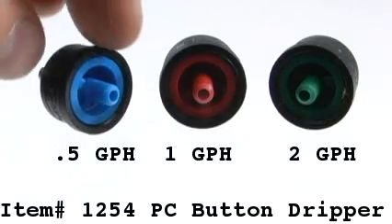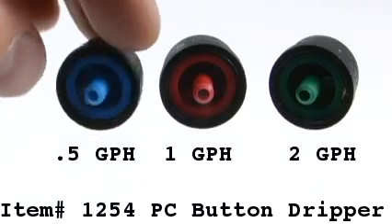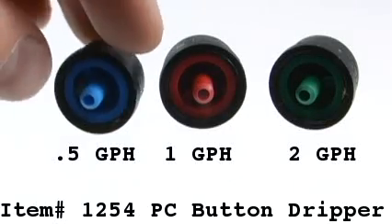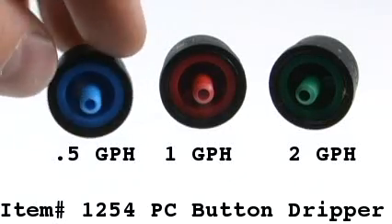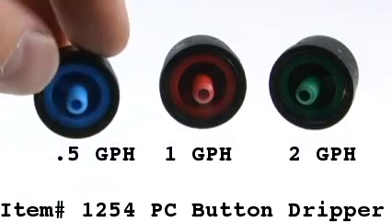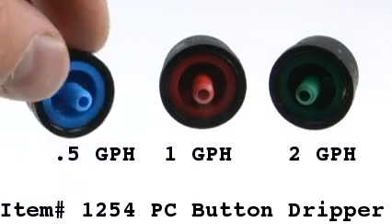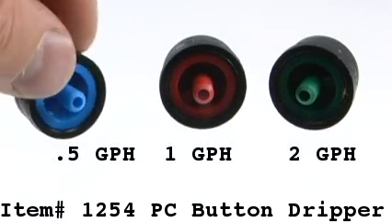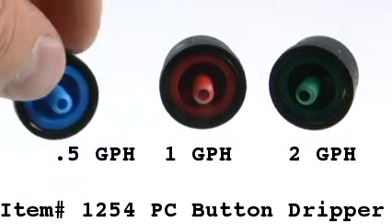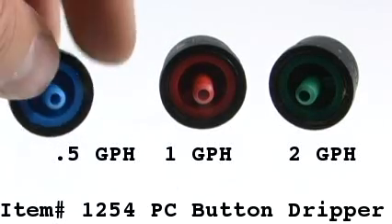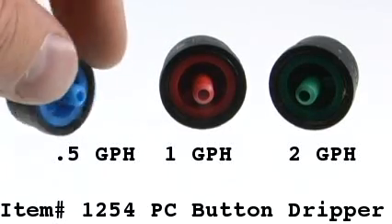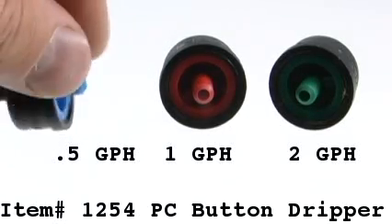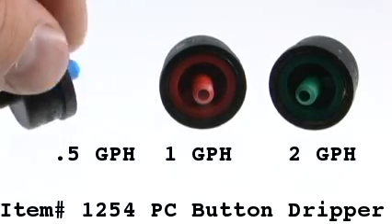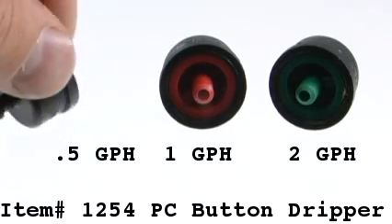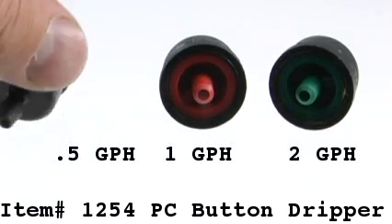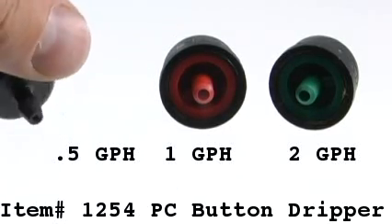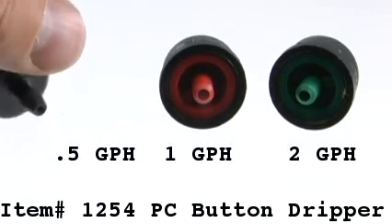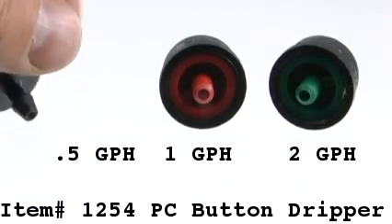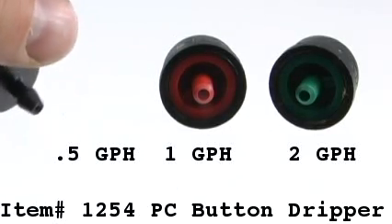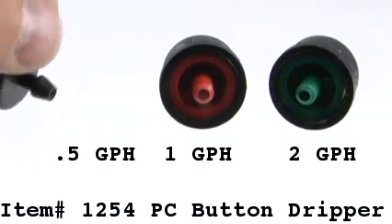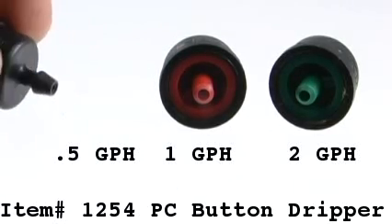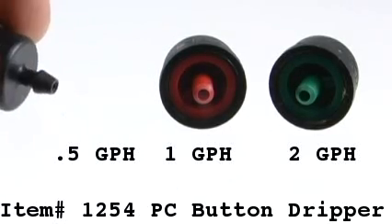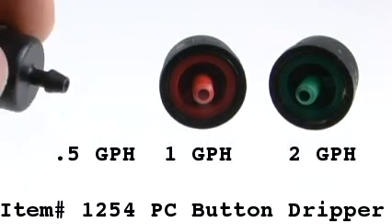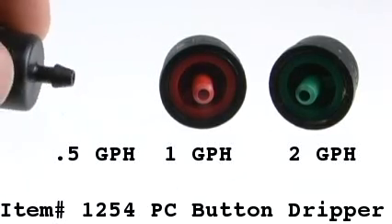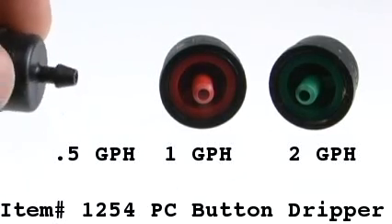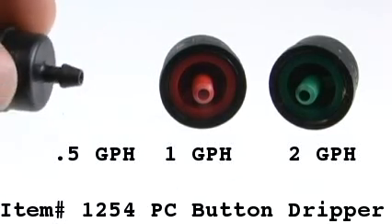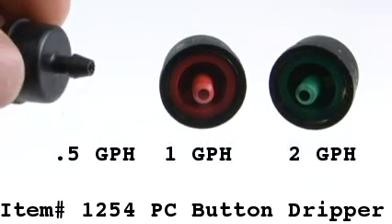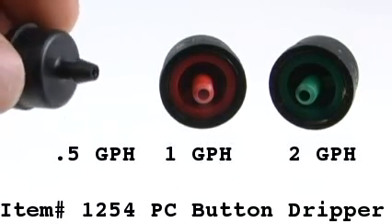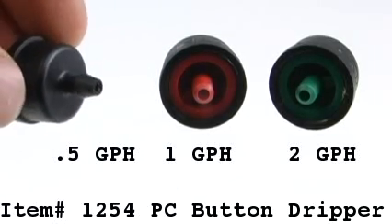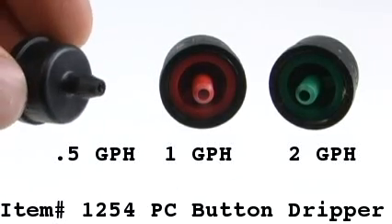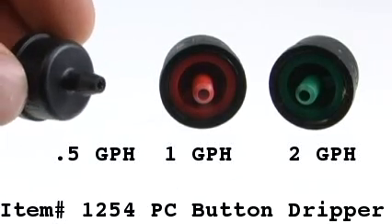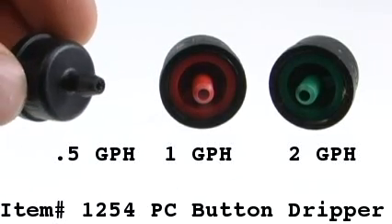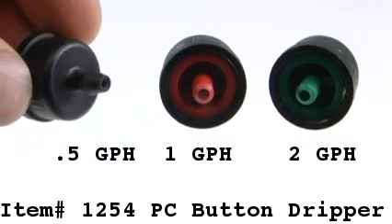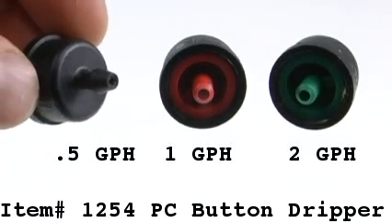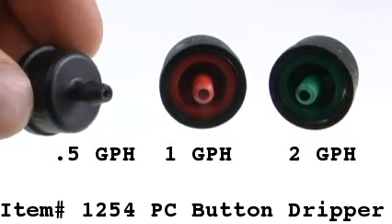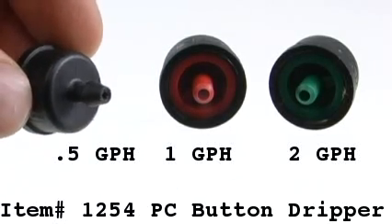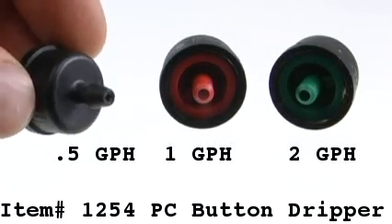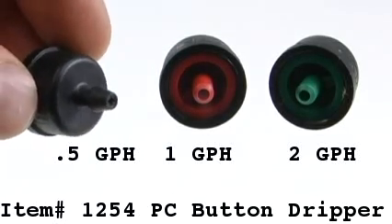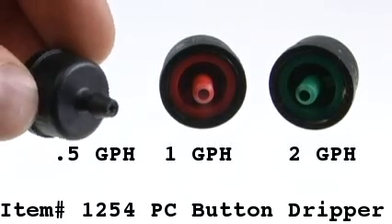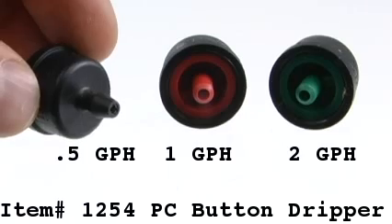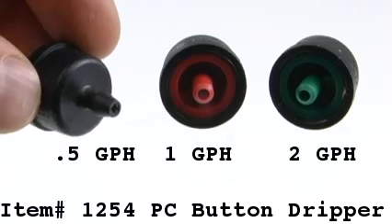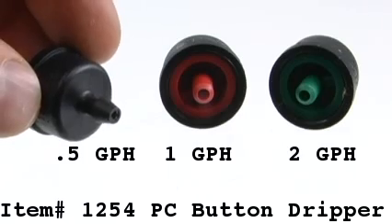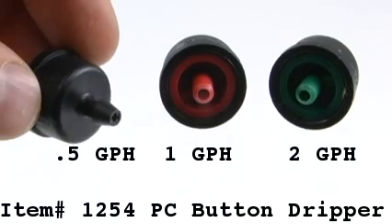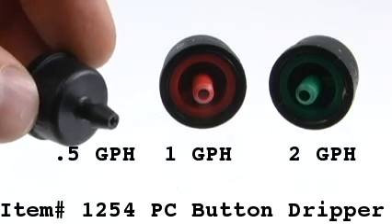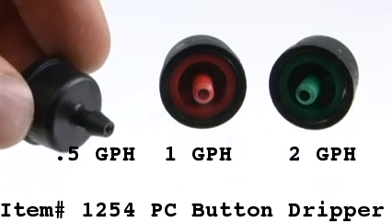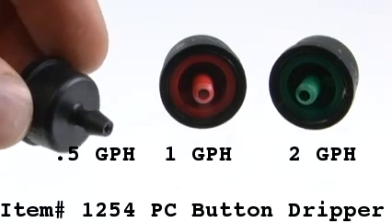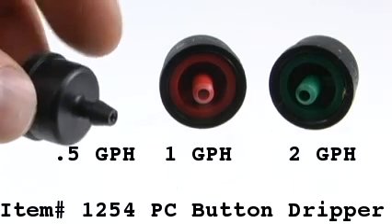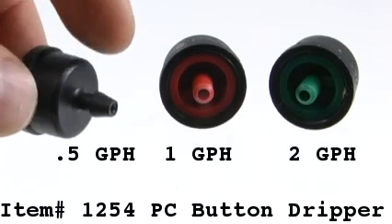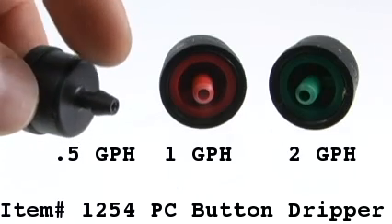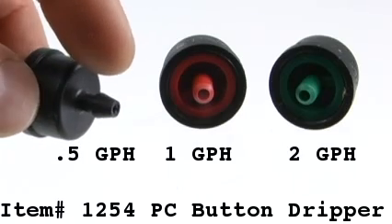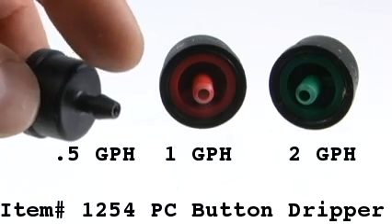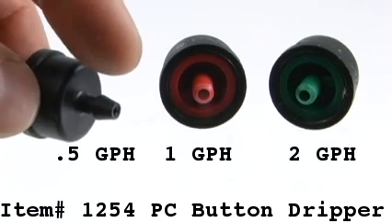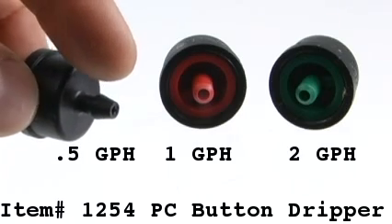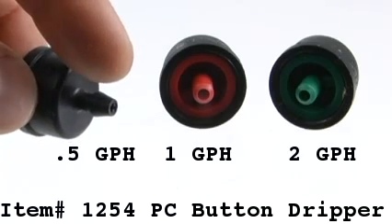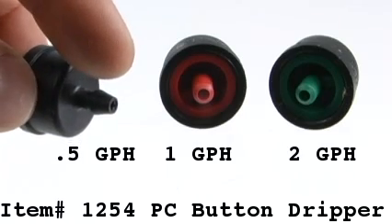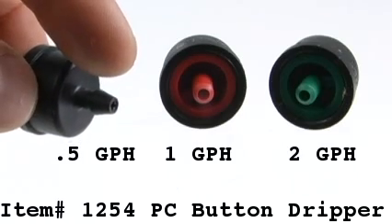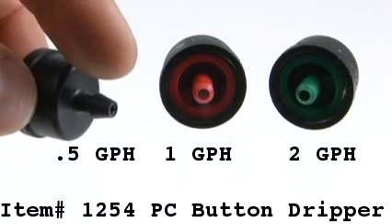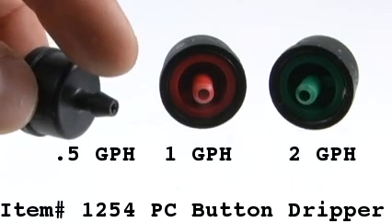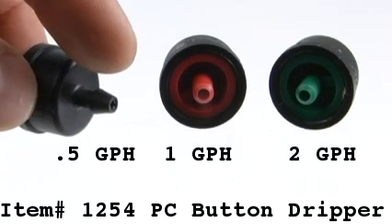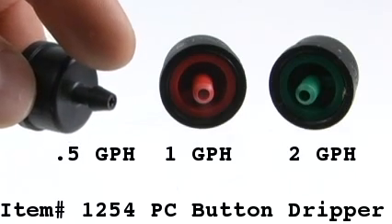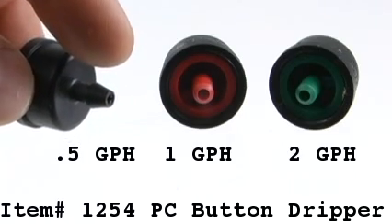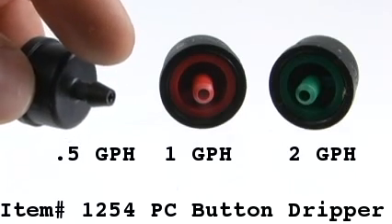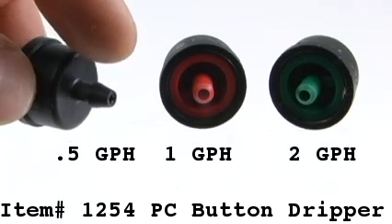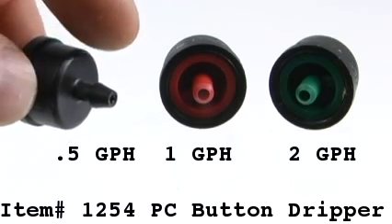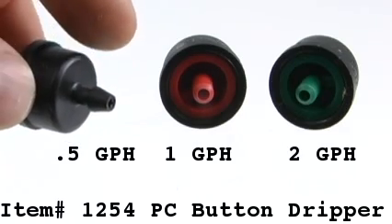Item 1254 are the pressure compensating button drippers. They come with a quarter inch barbed inlet.